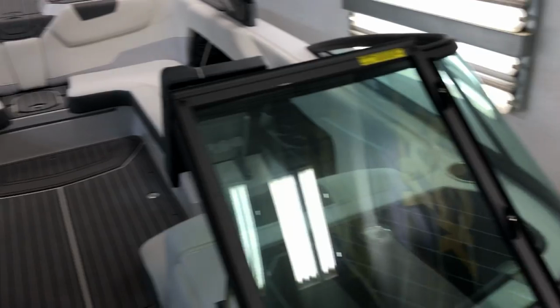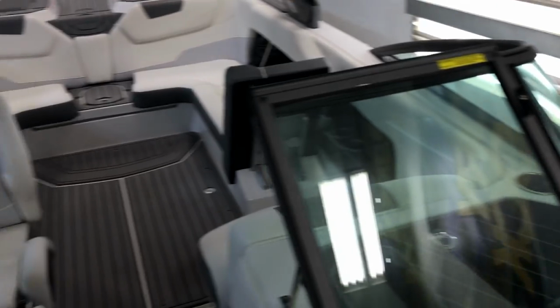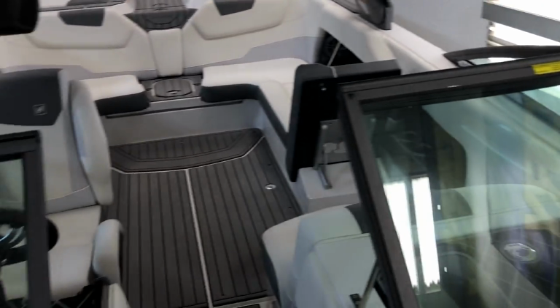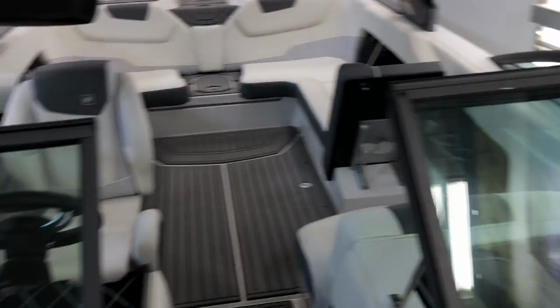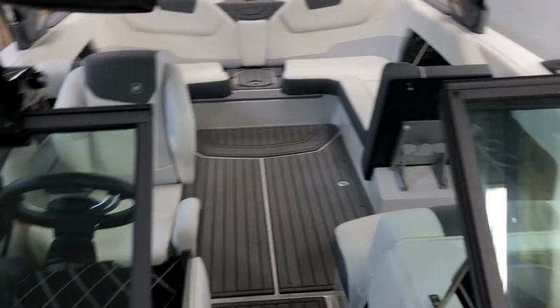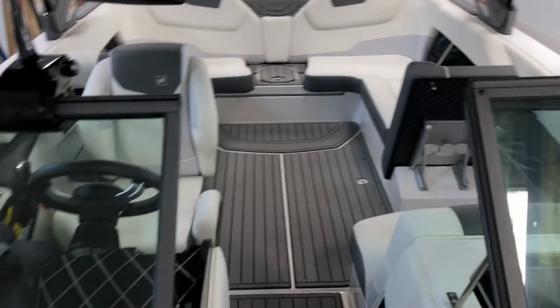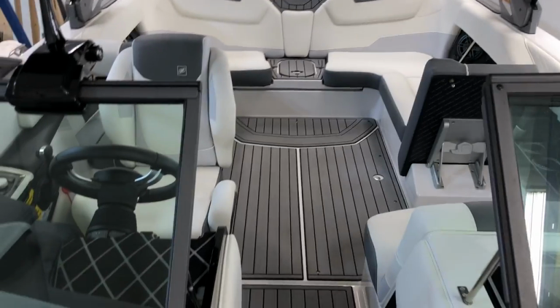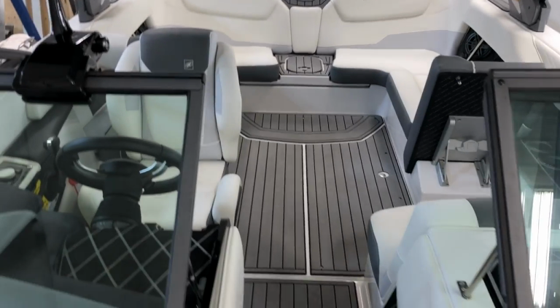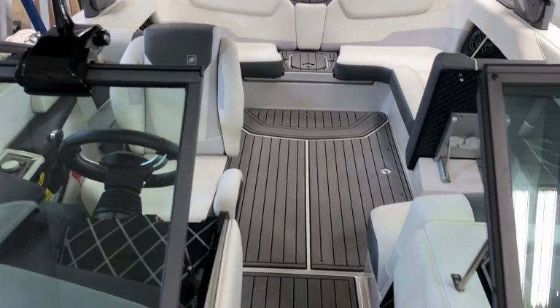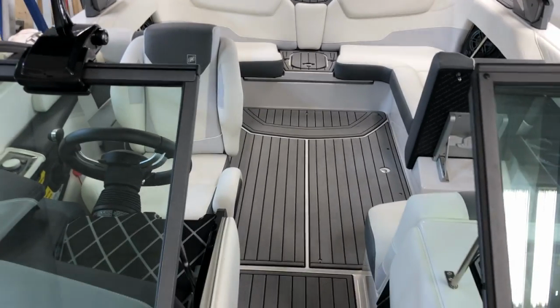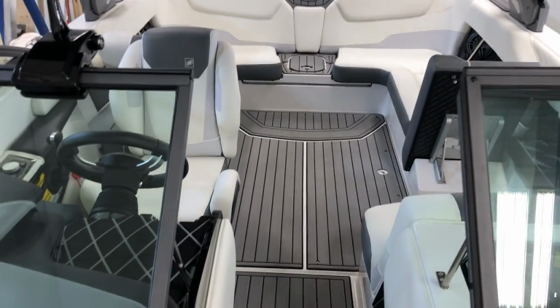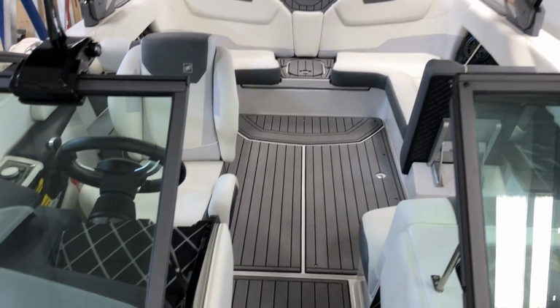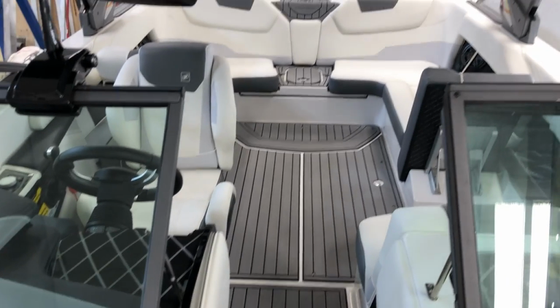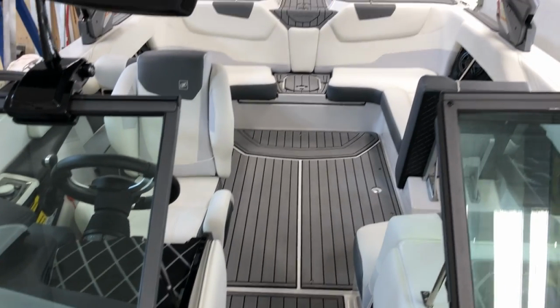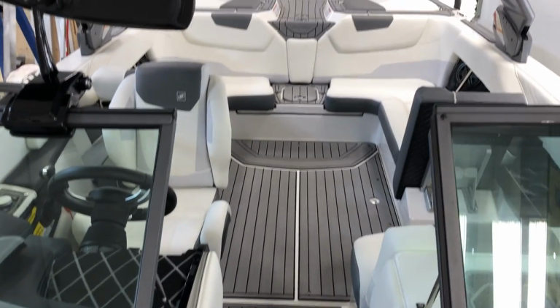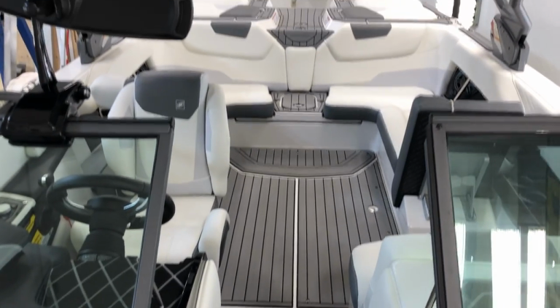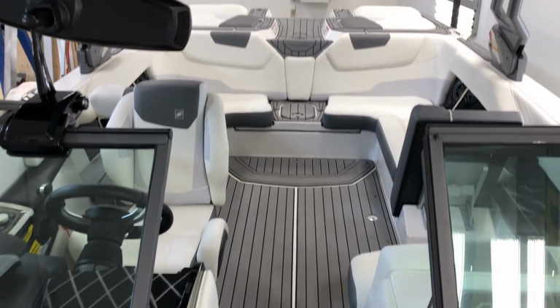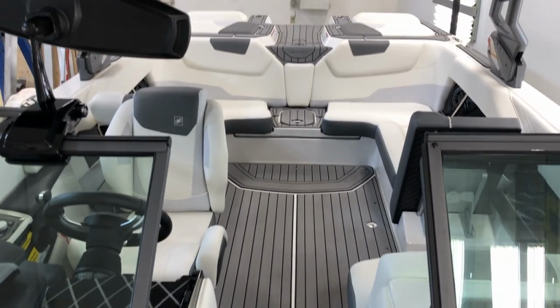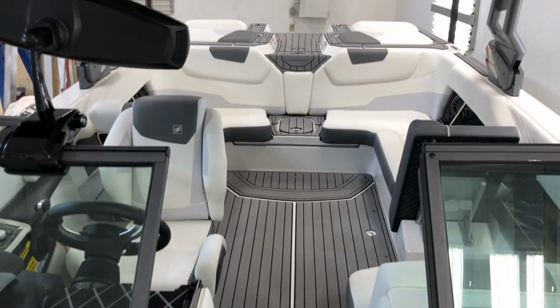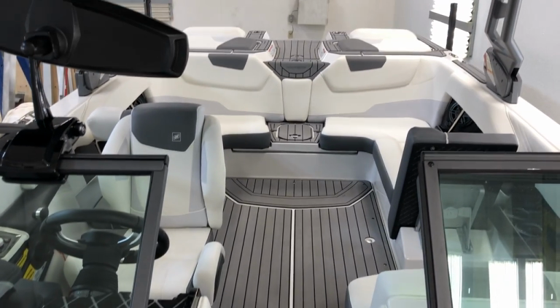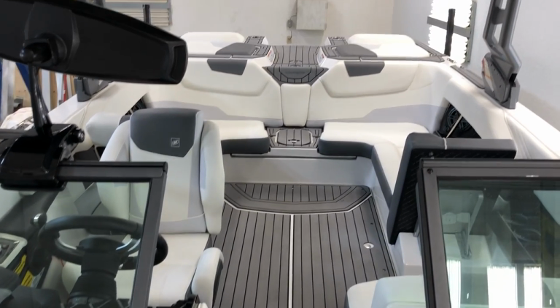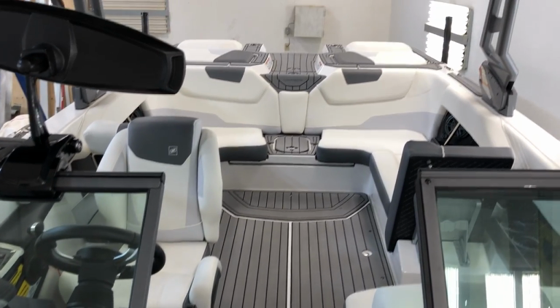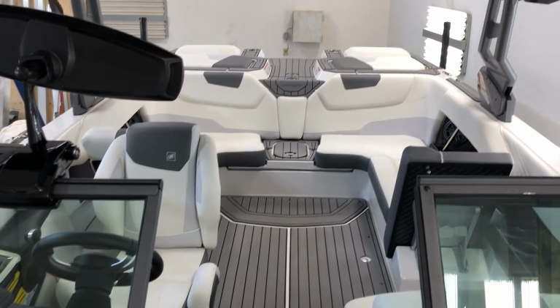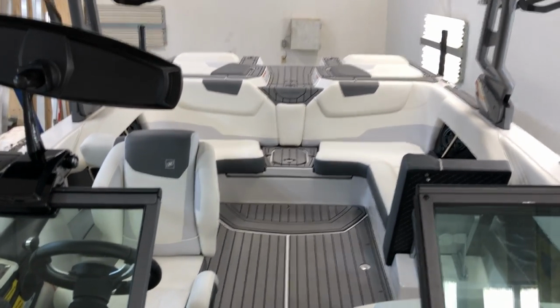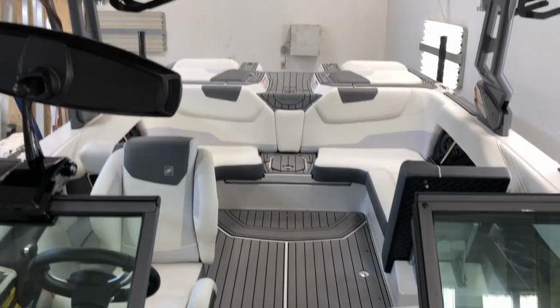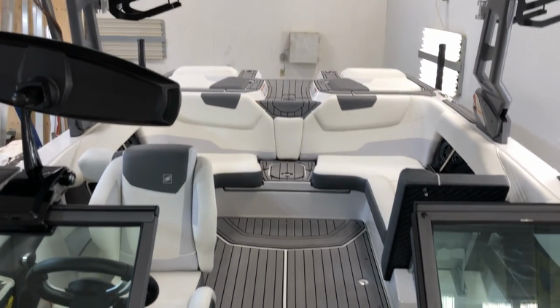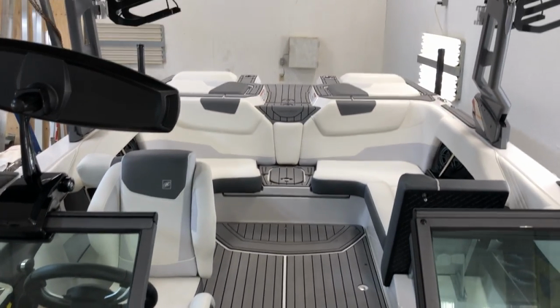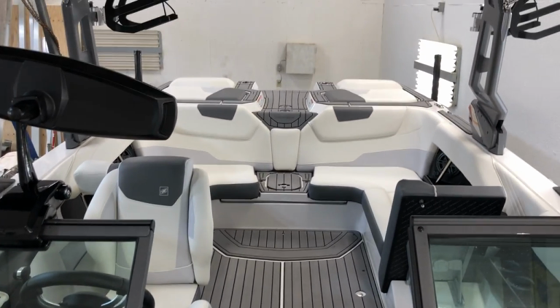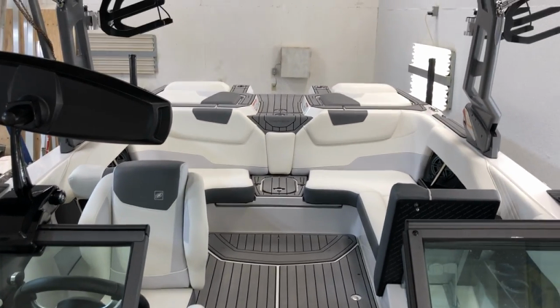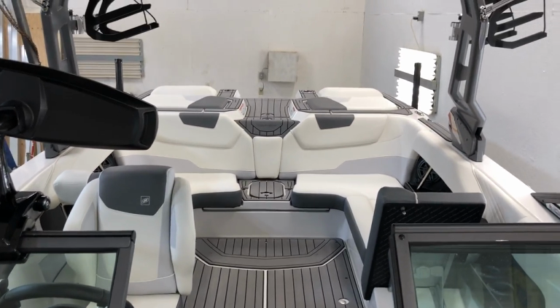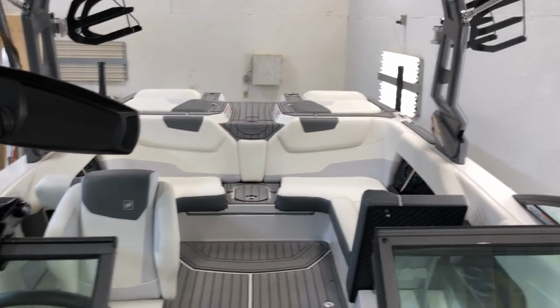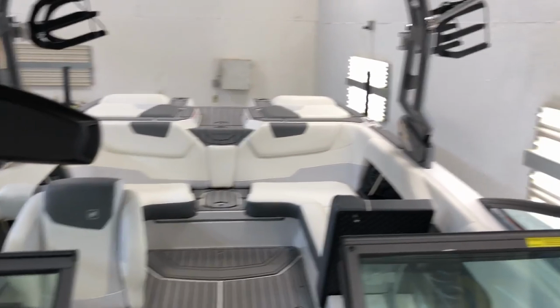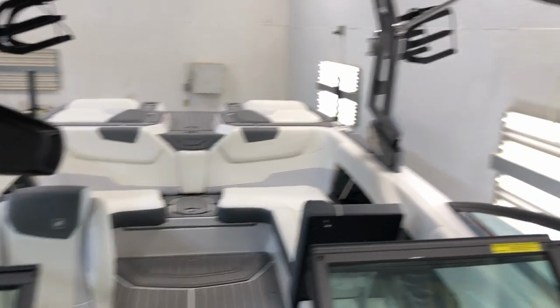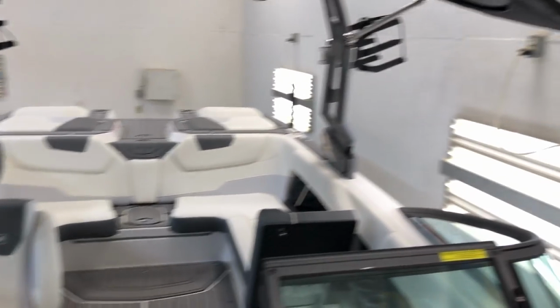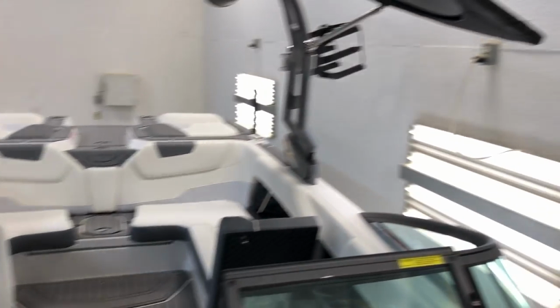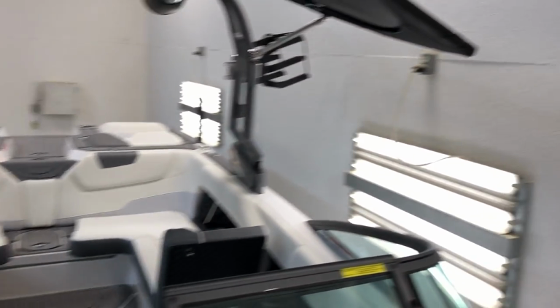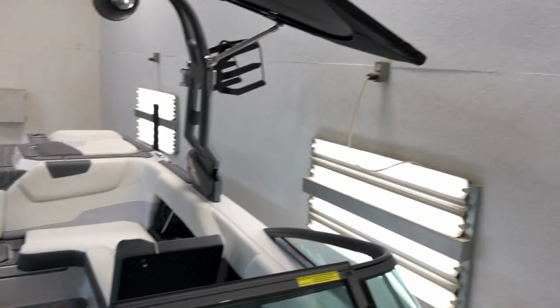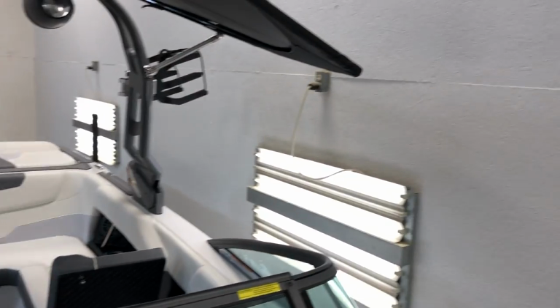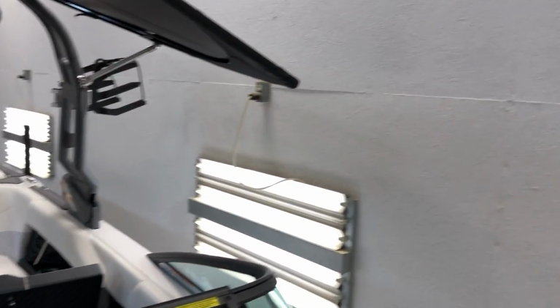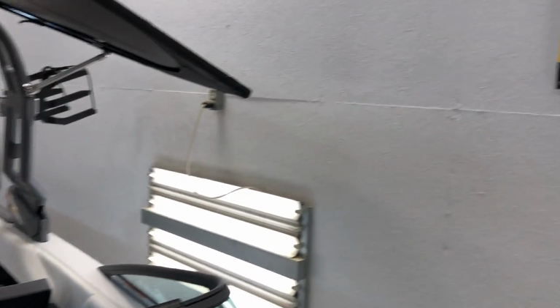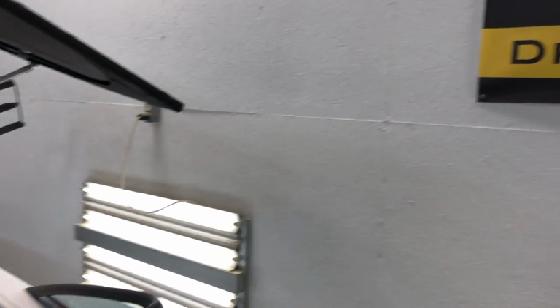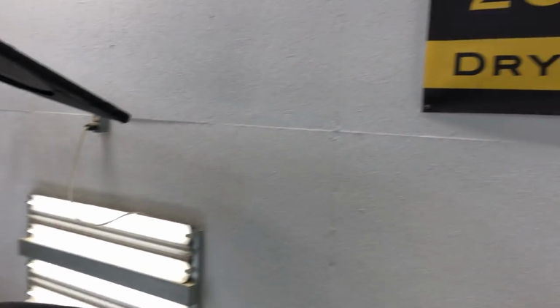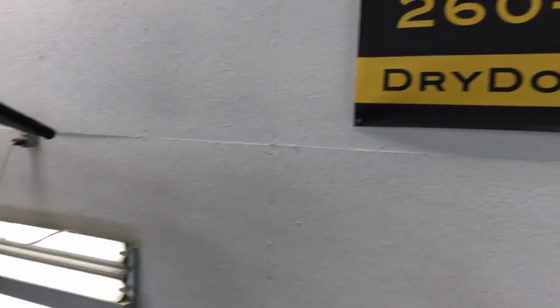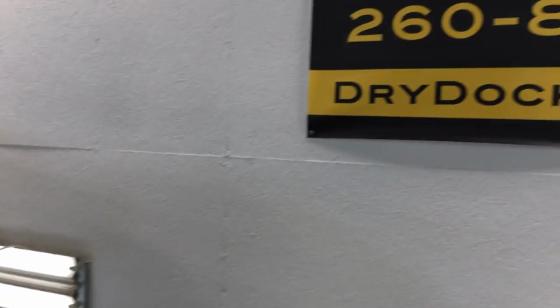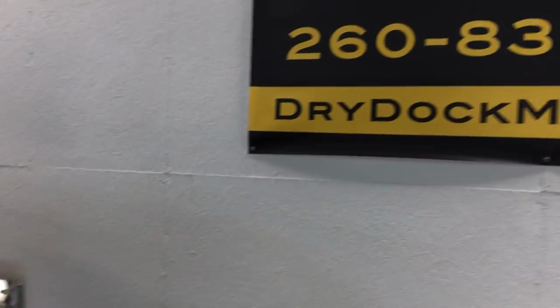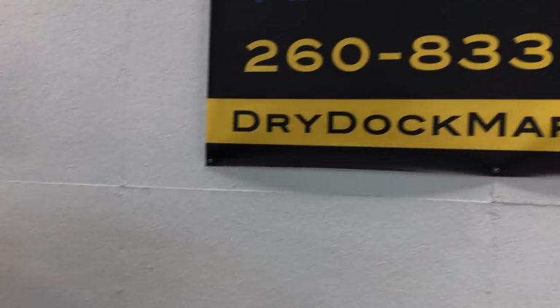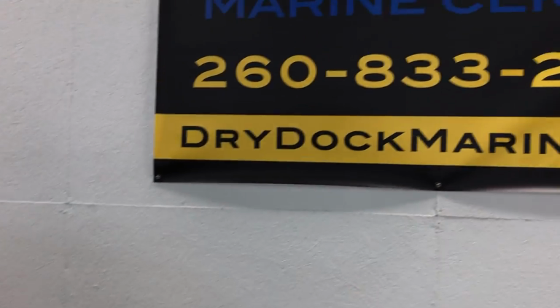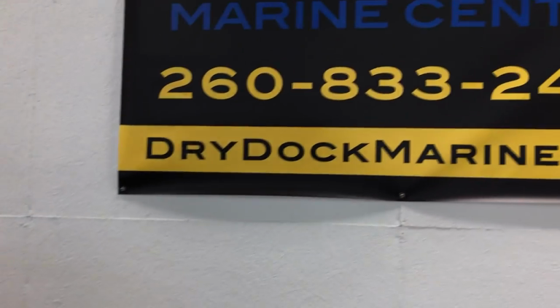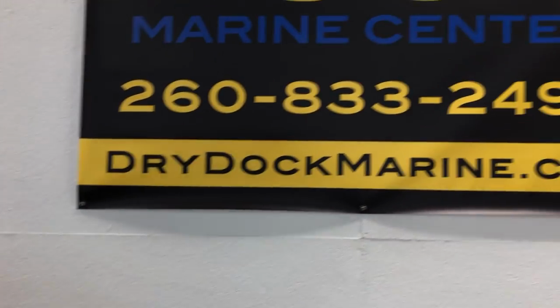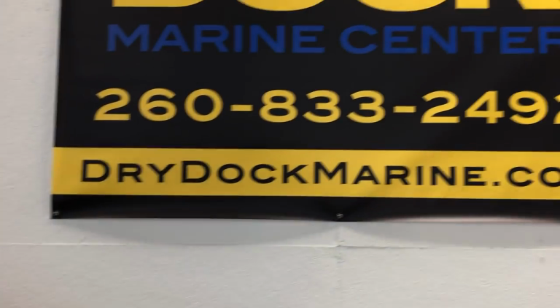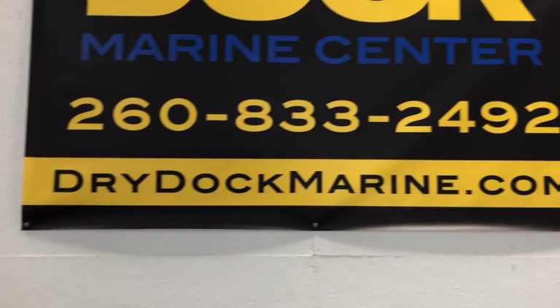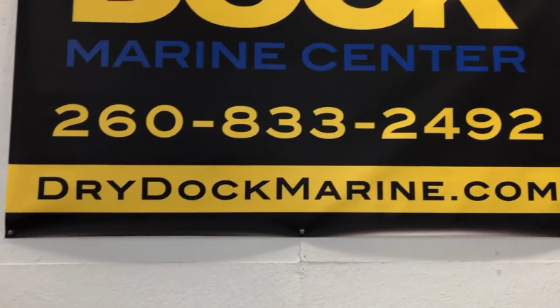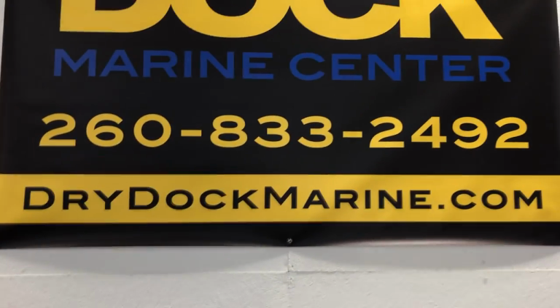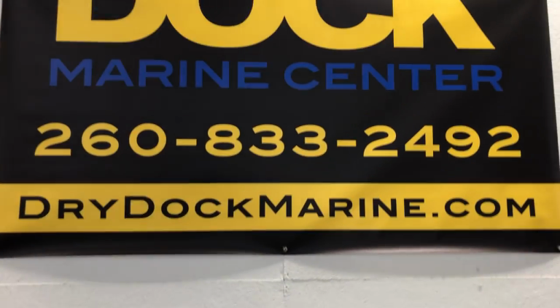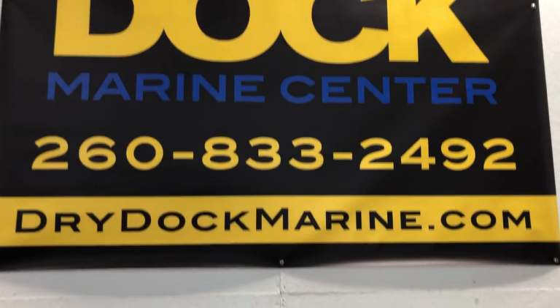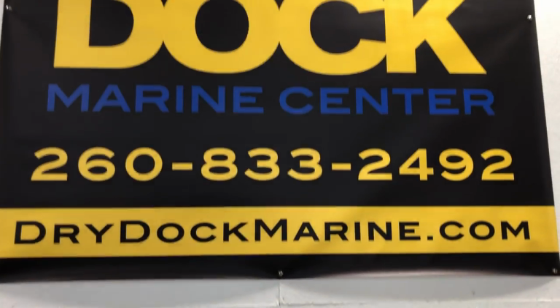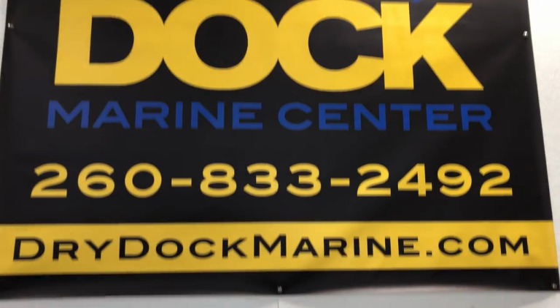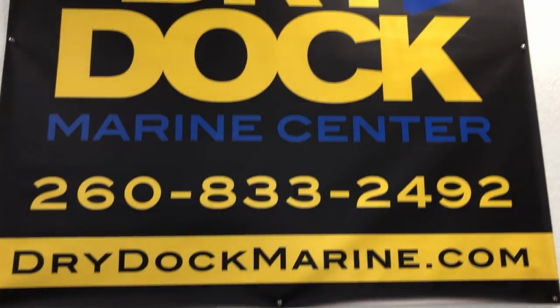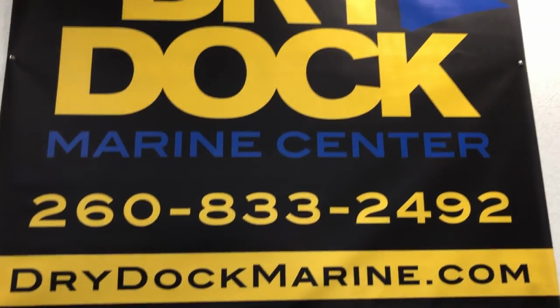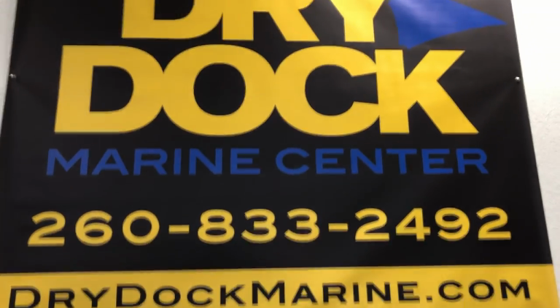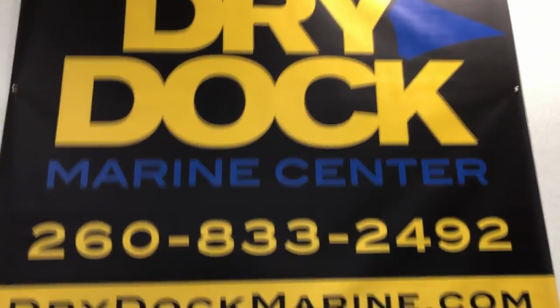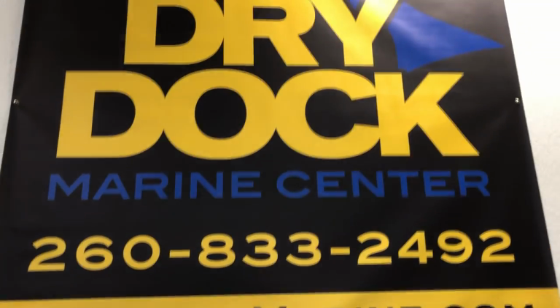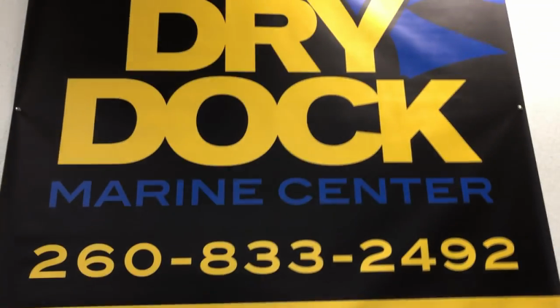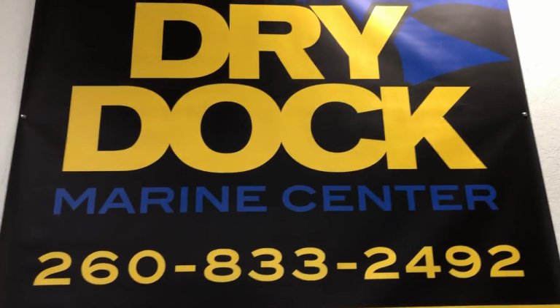If you have any questions on this beautiful Nautique GS-22, or any other boat here at Dry Dock Marine Center, please feel free to give us a call.